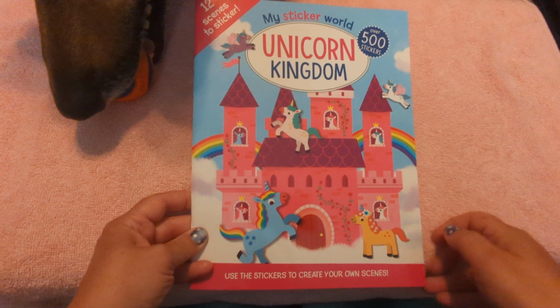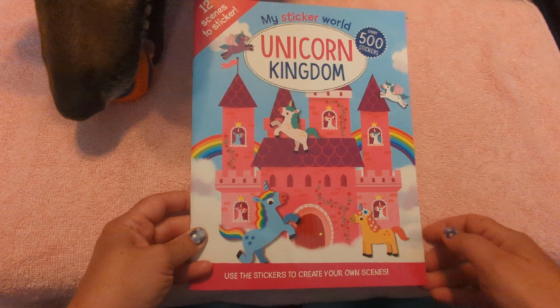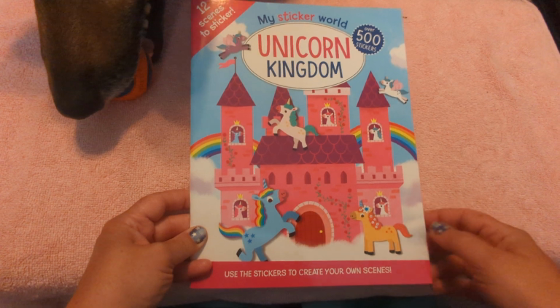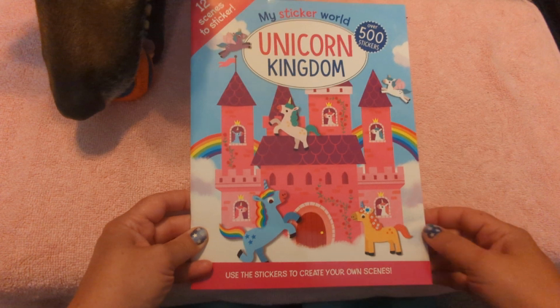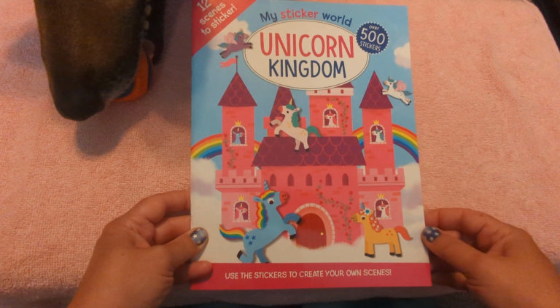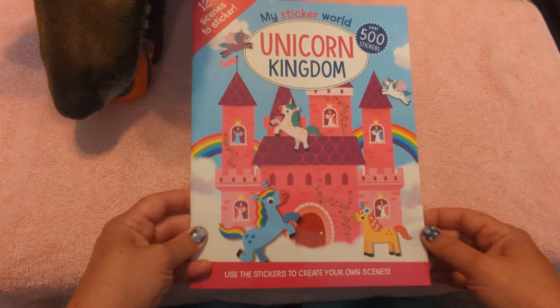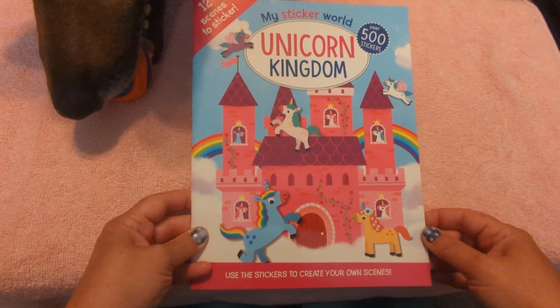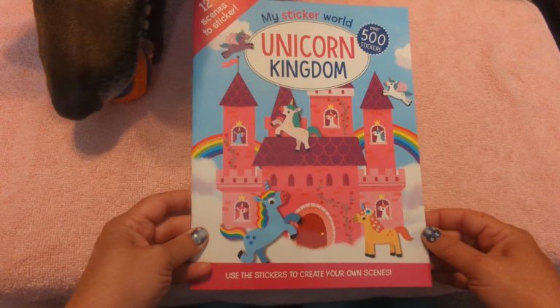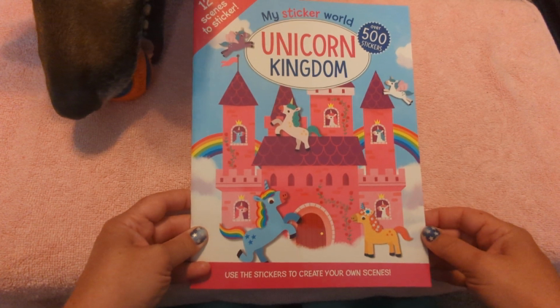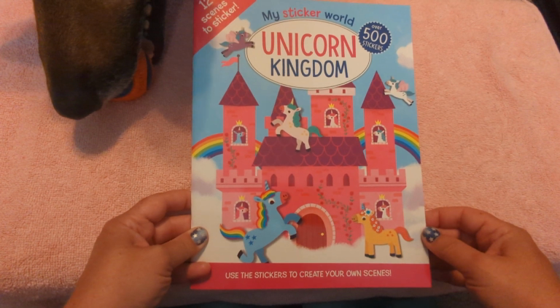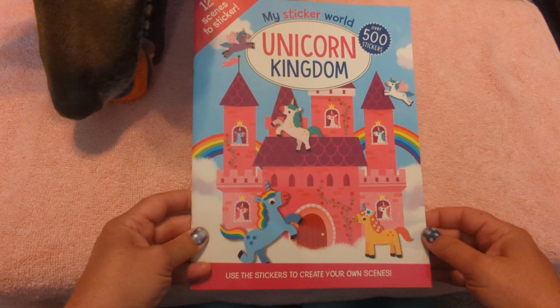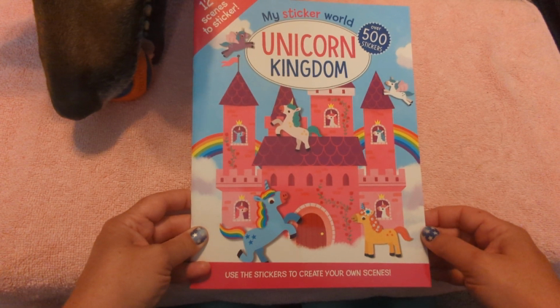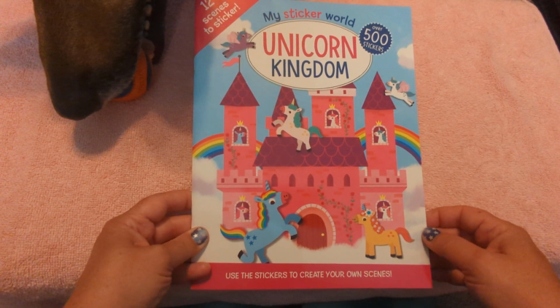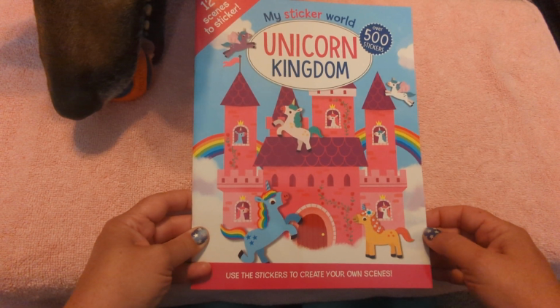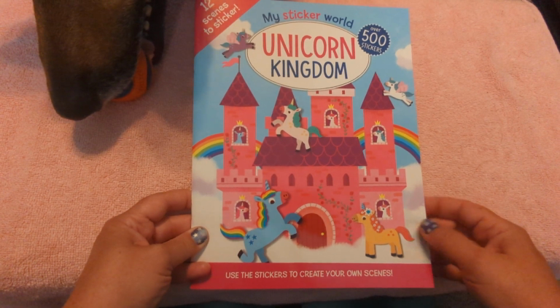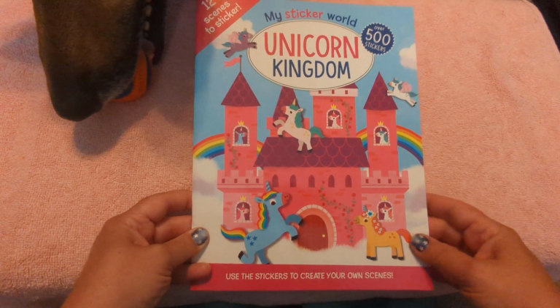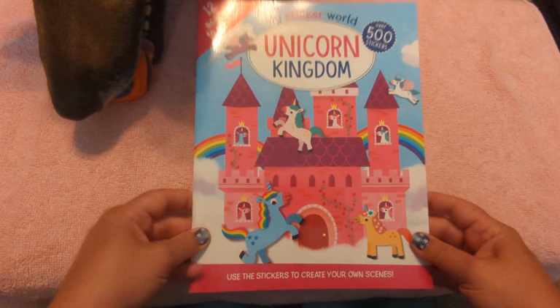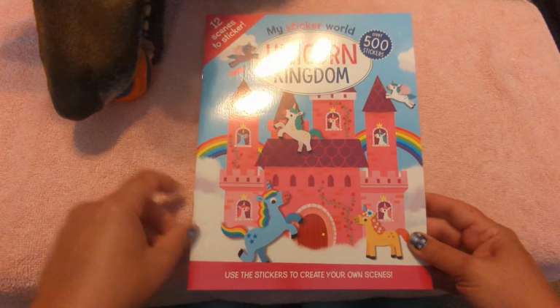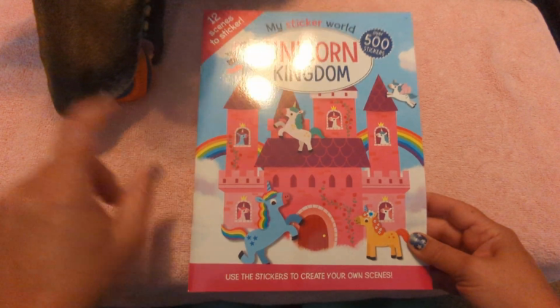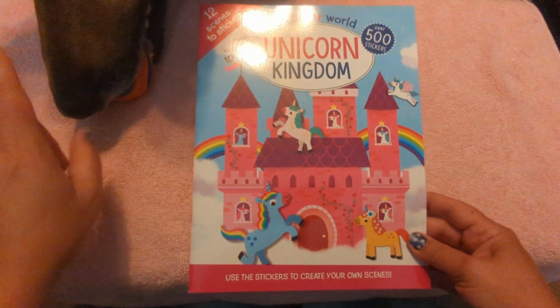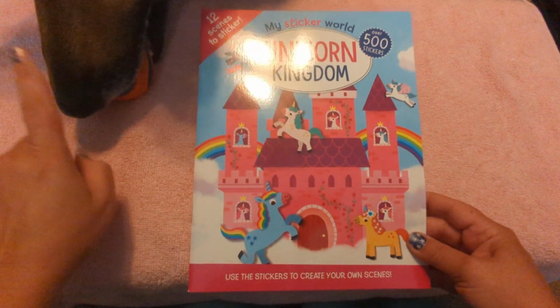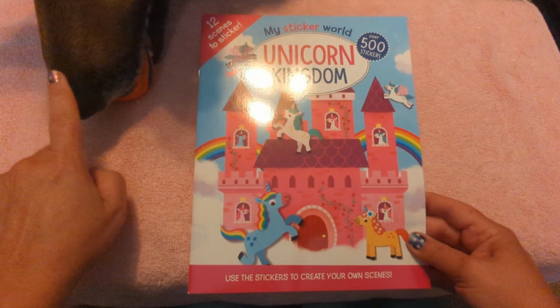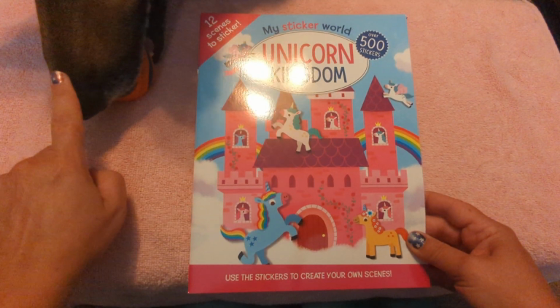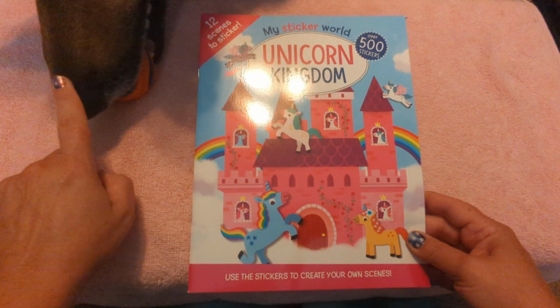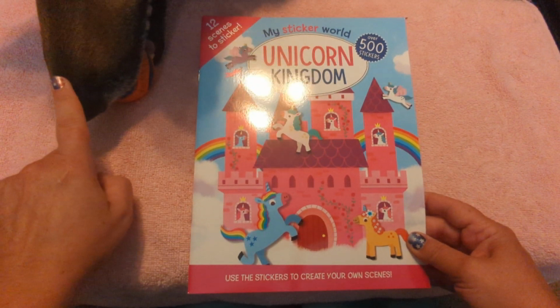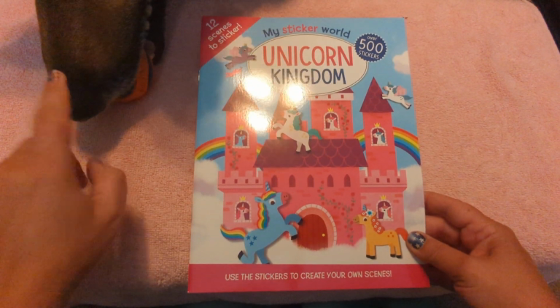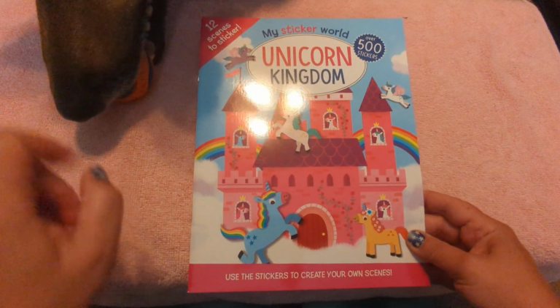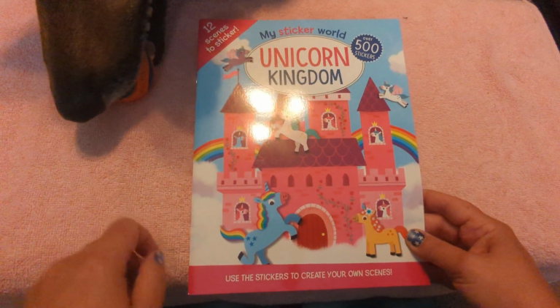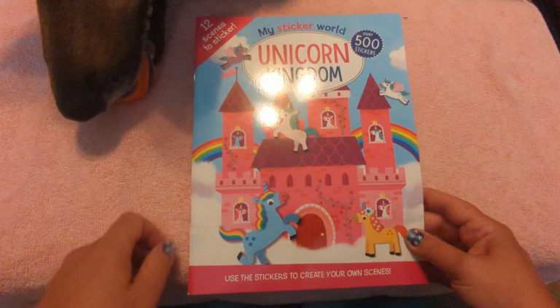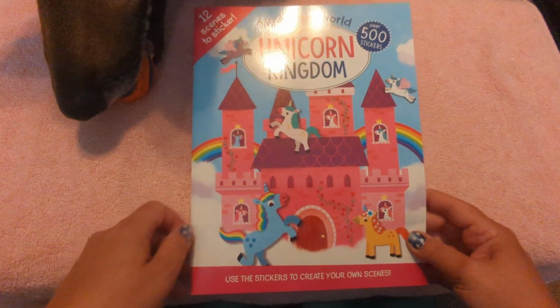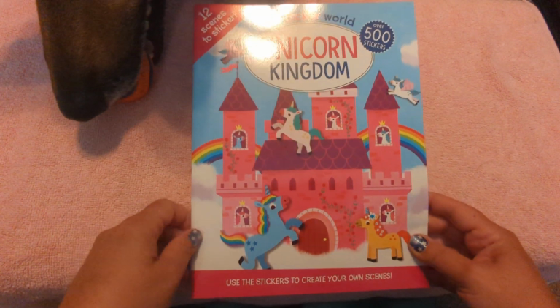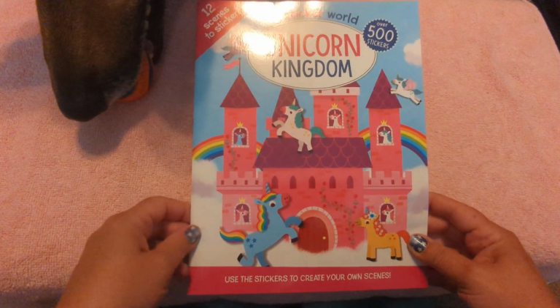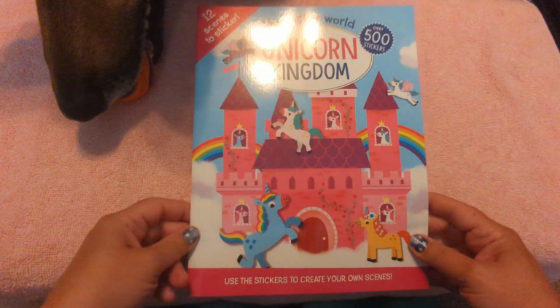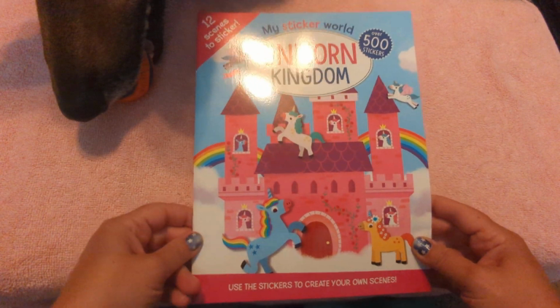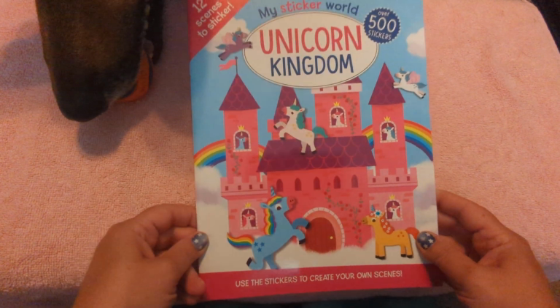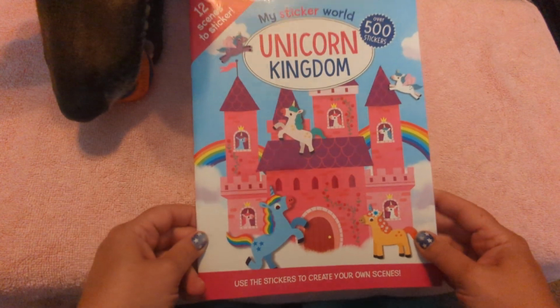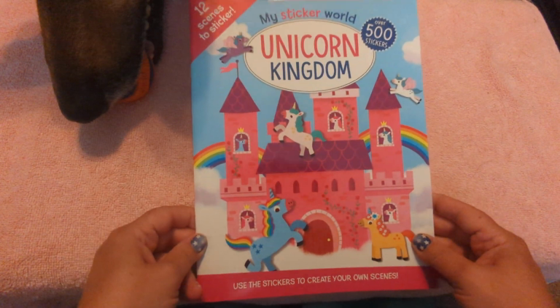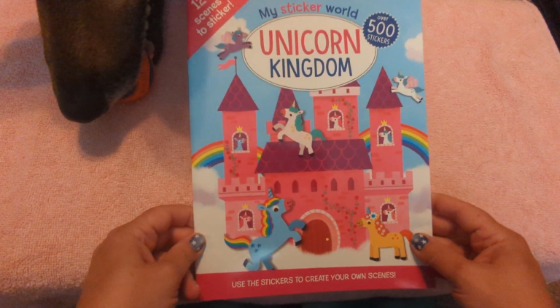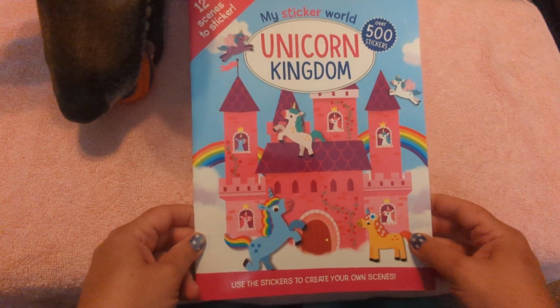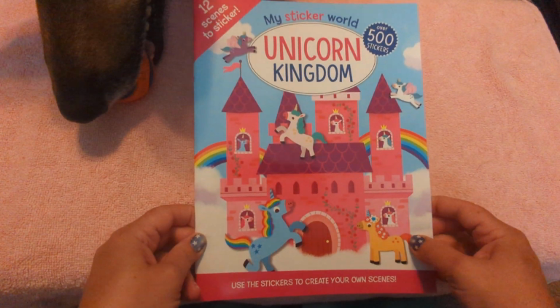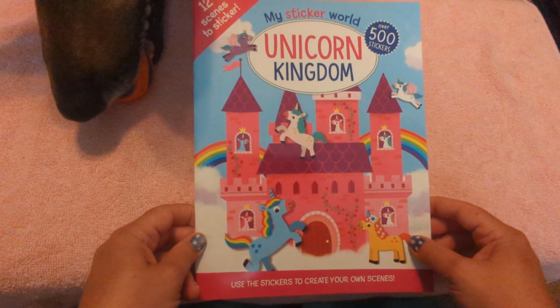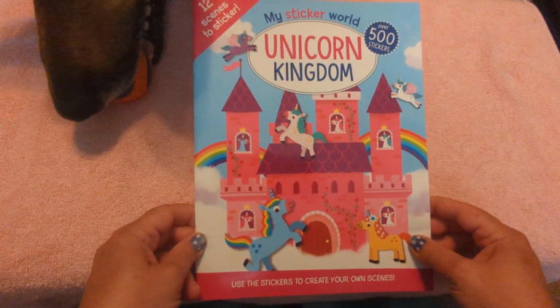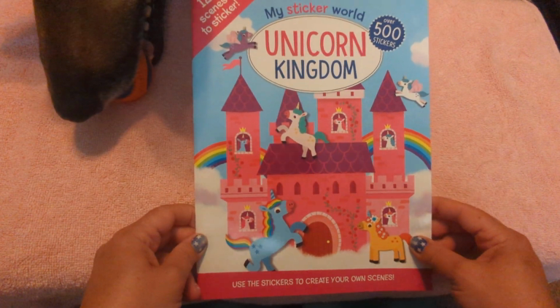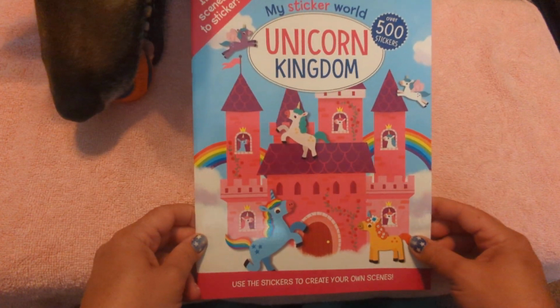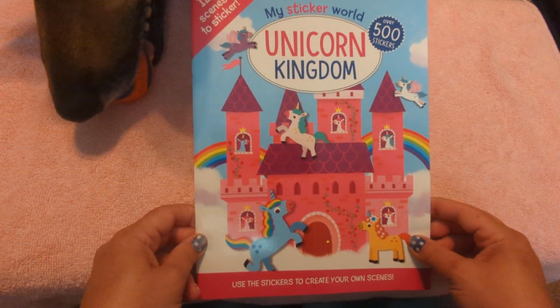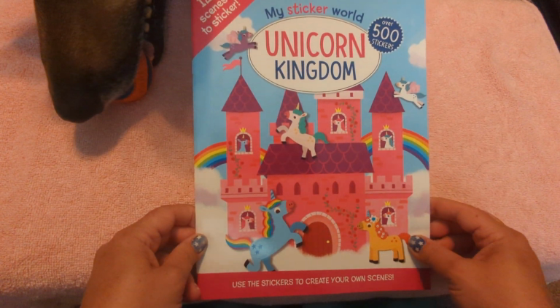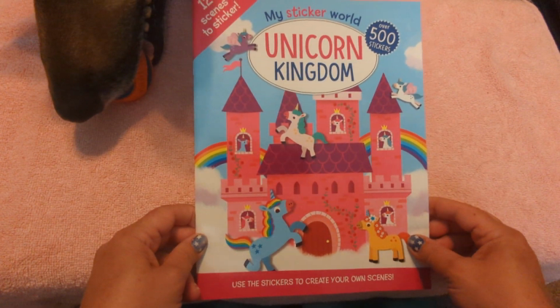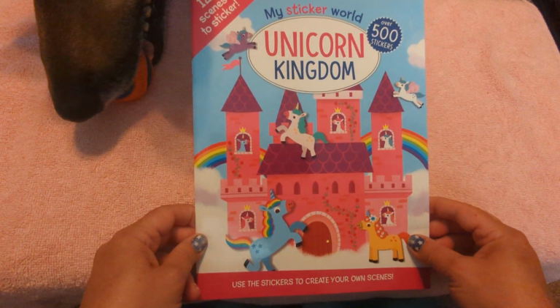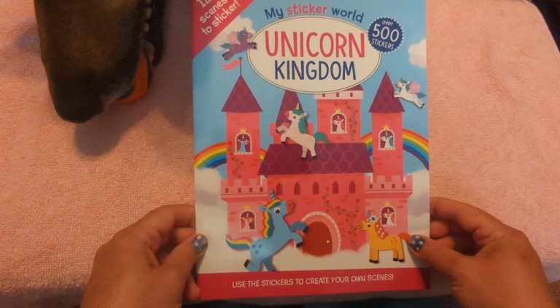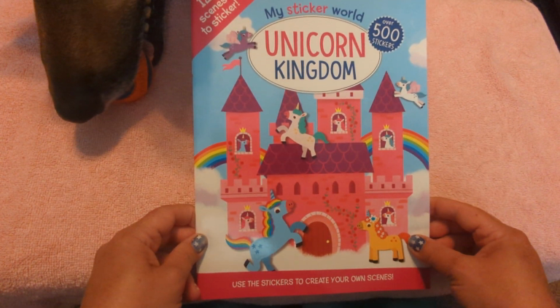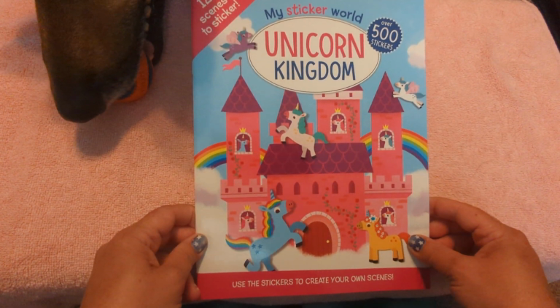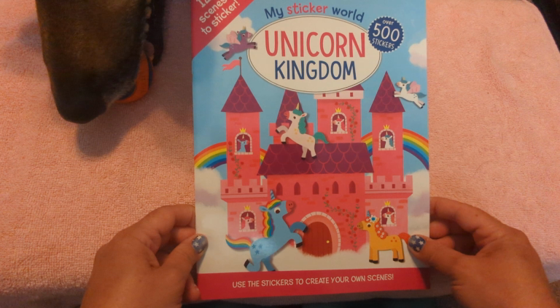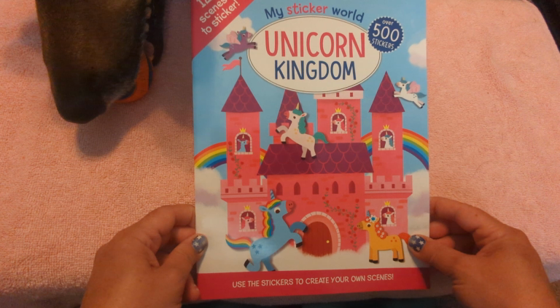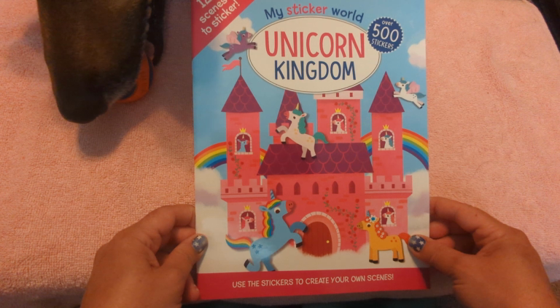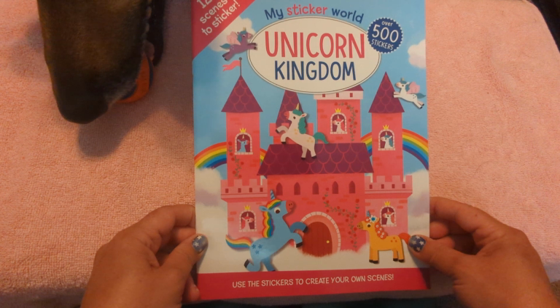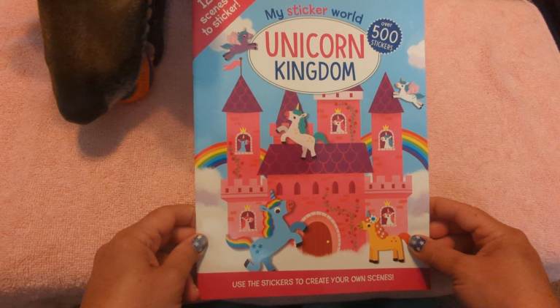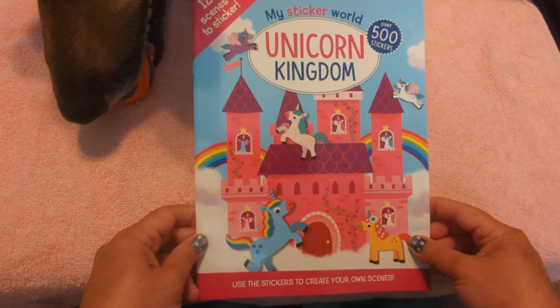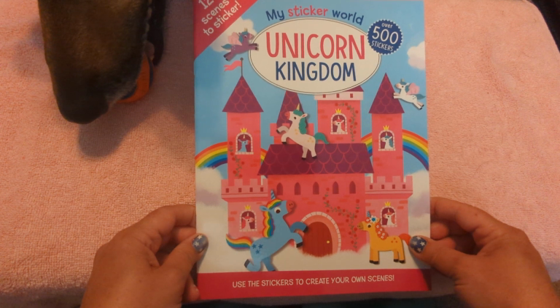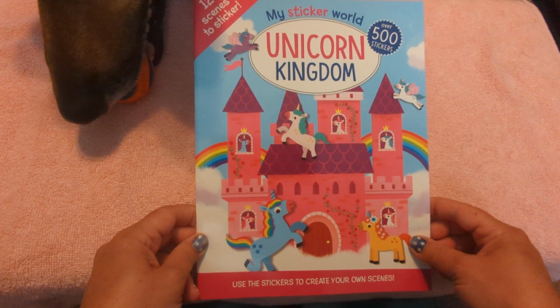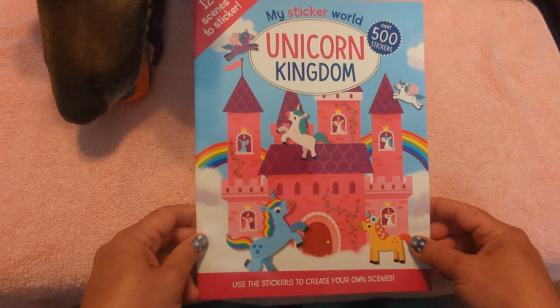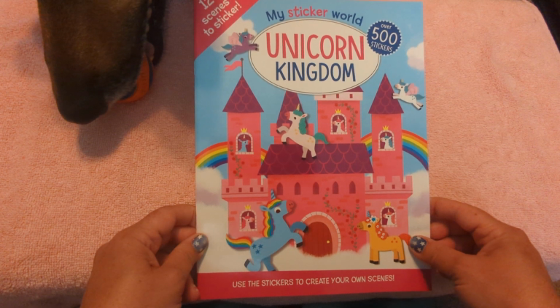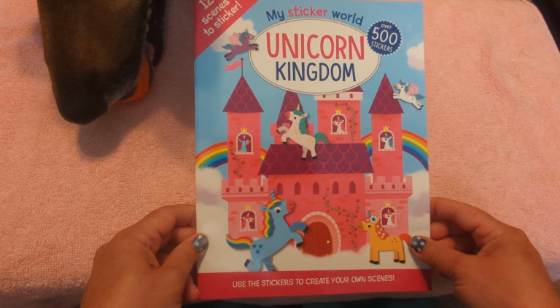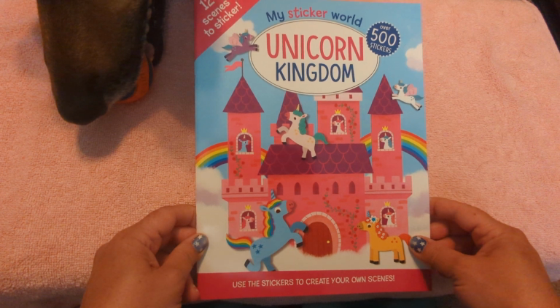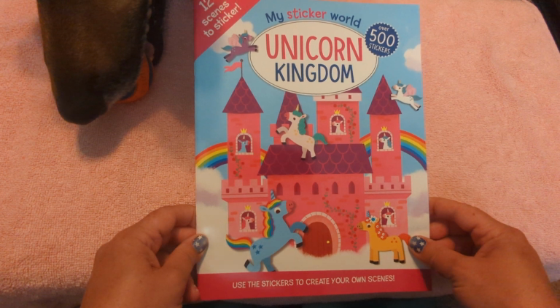Hello, Hunter's Nose! Hunter is going to help me show my sticker world Unicorn Kingdom.